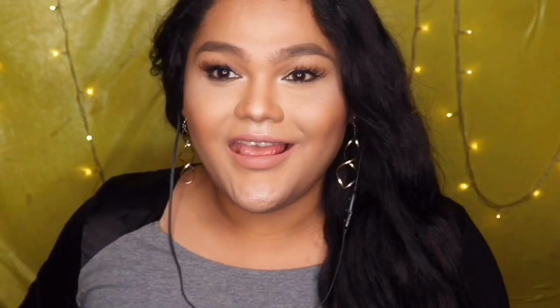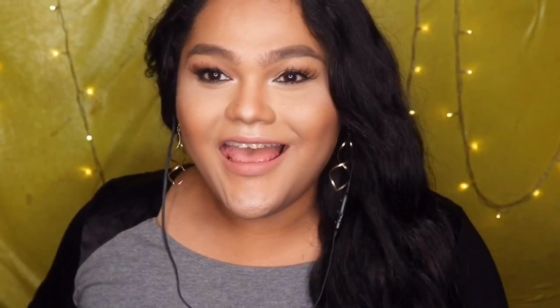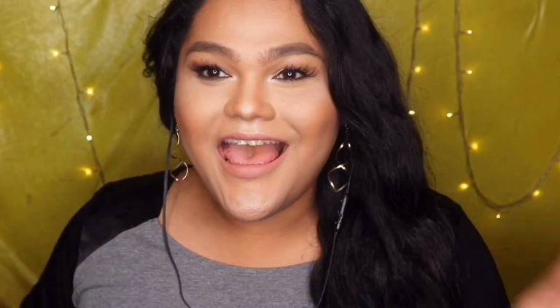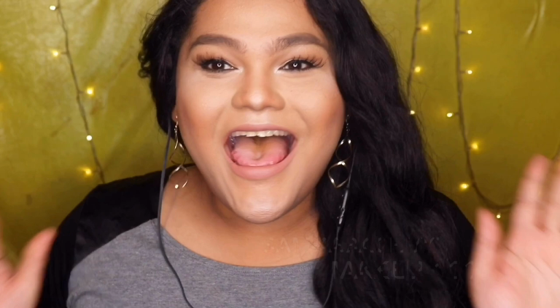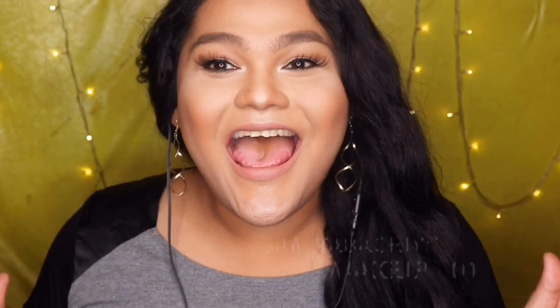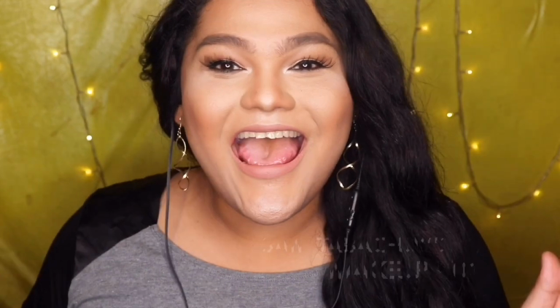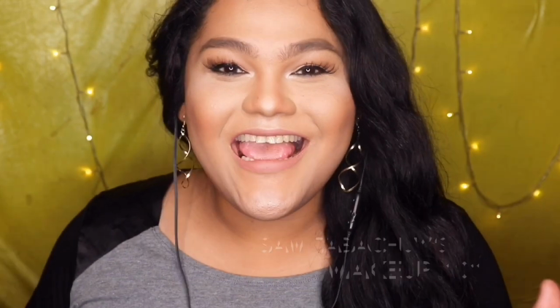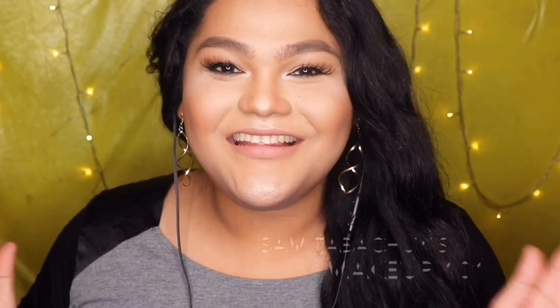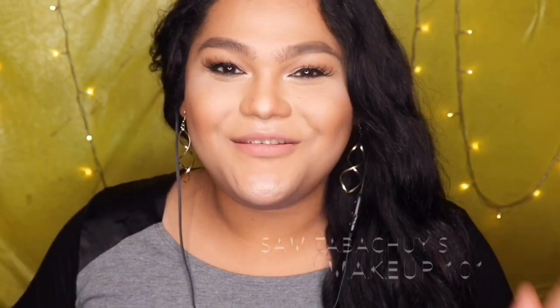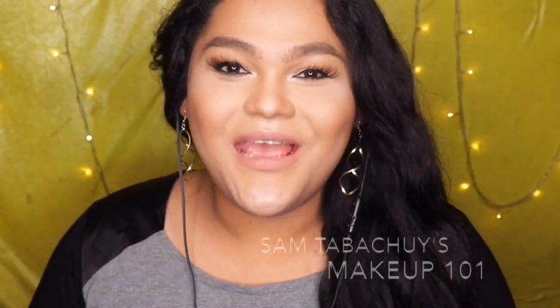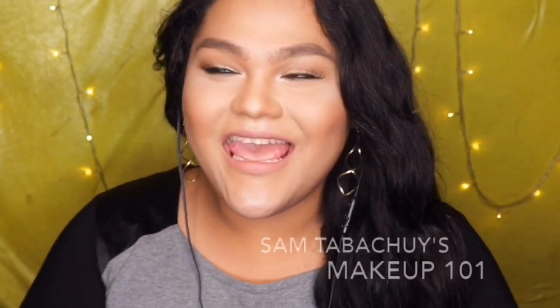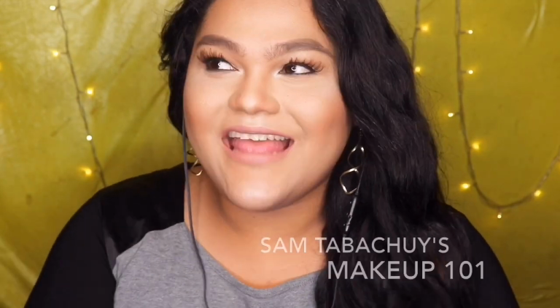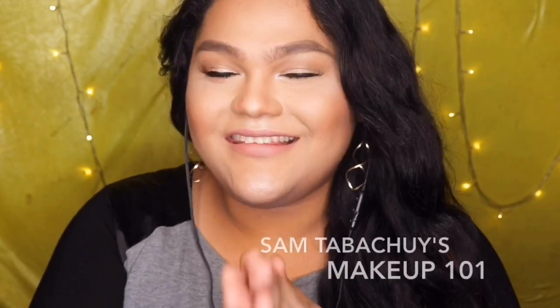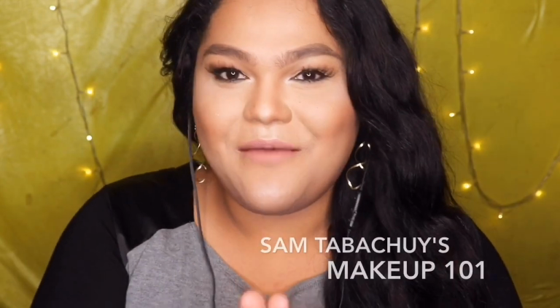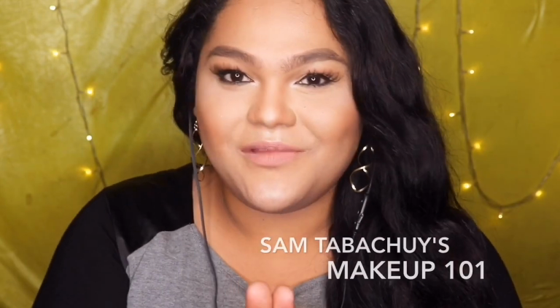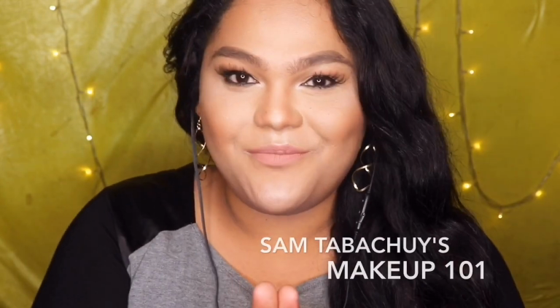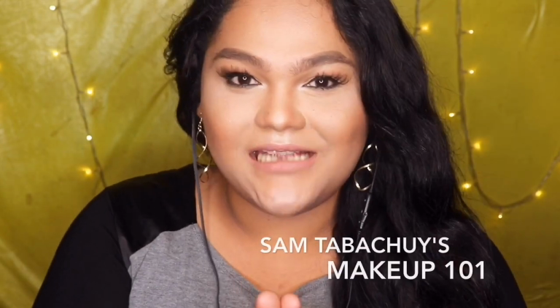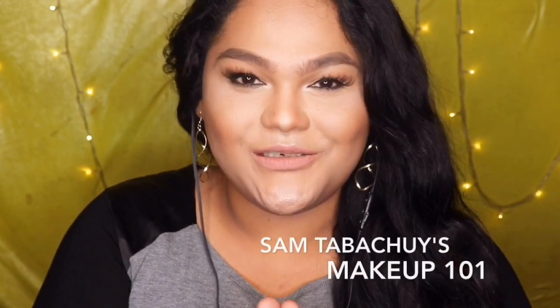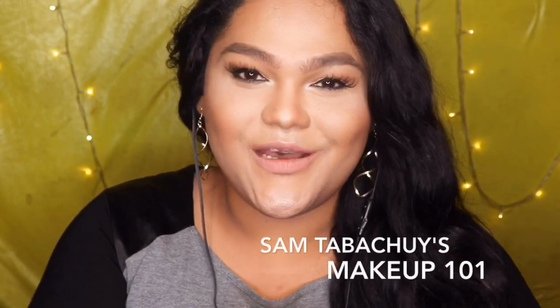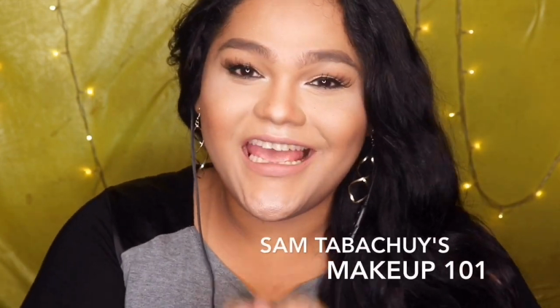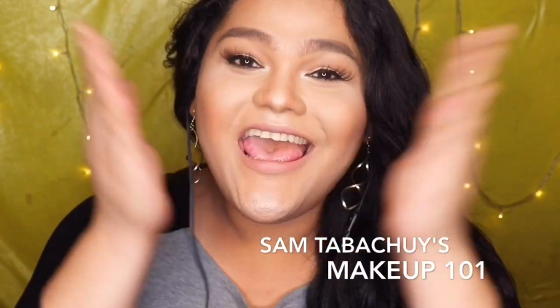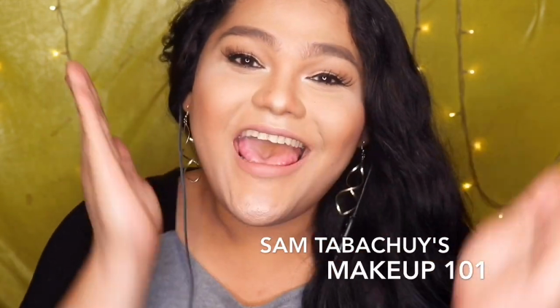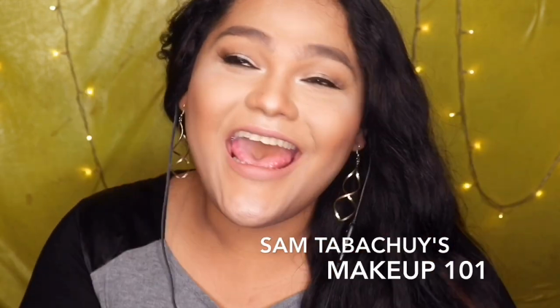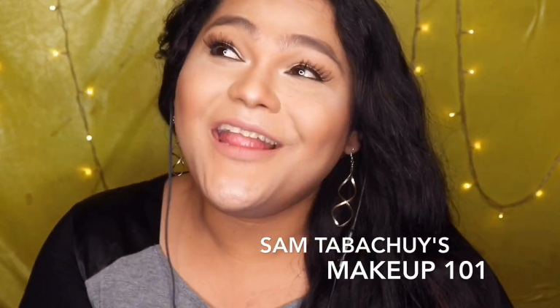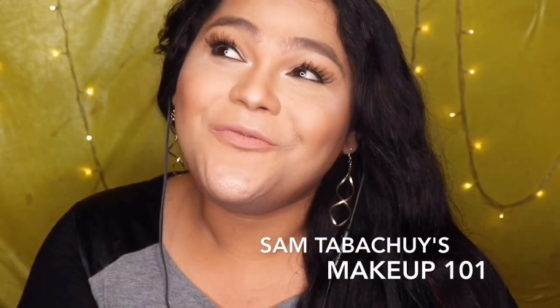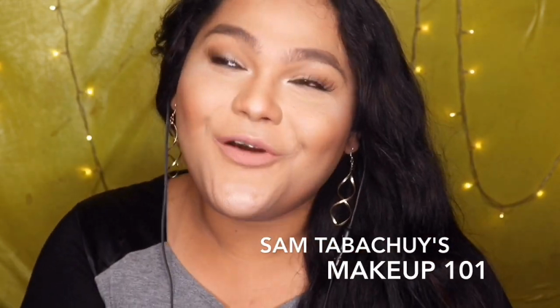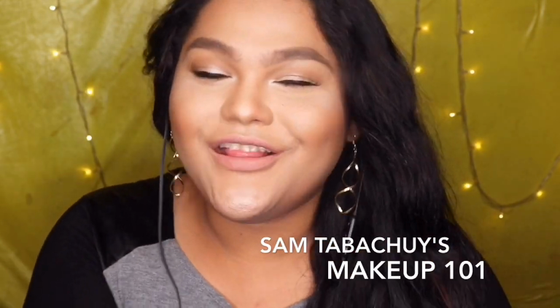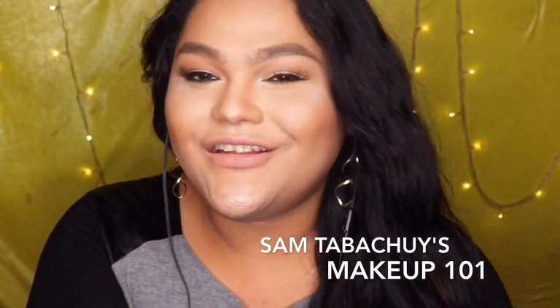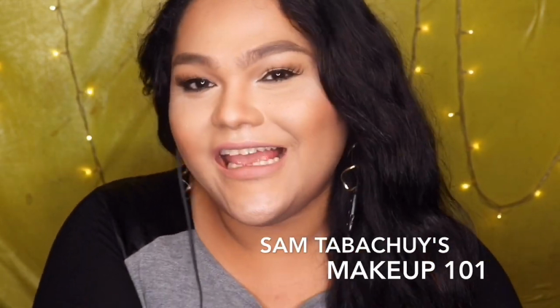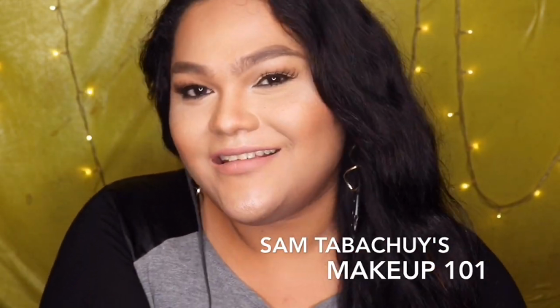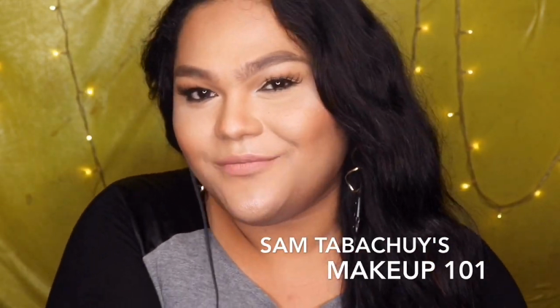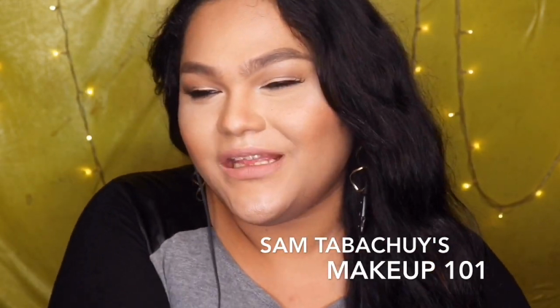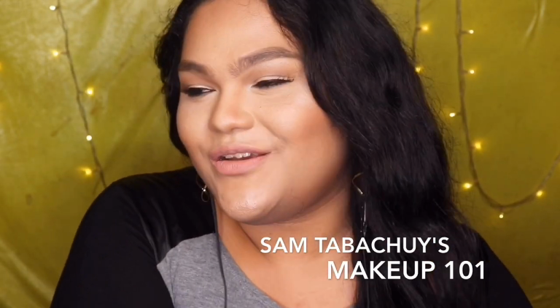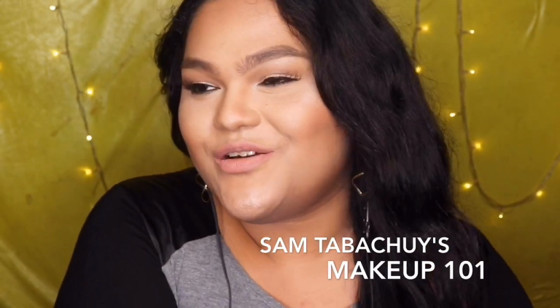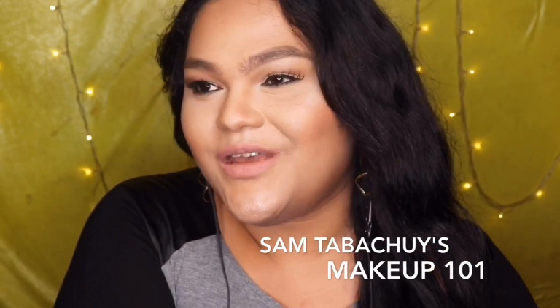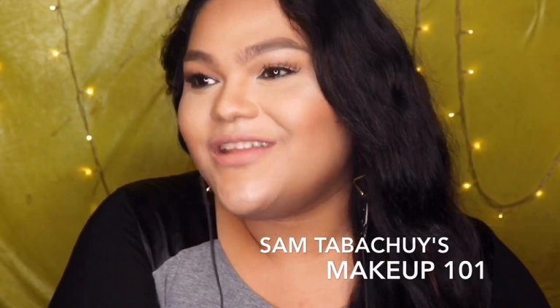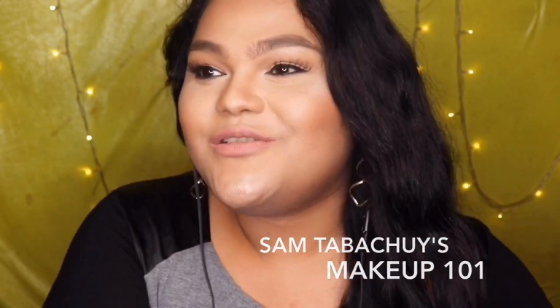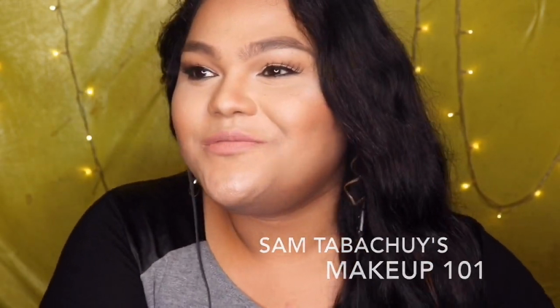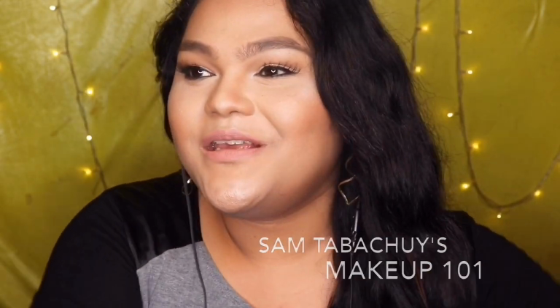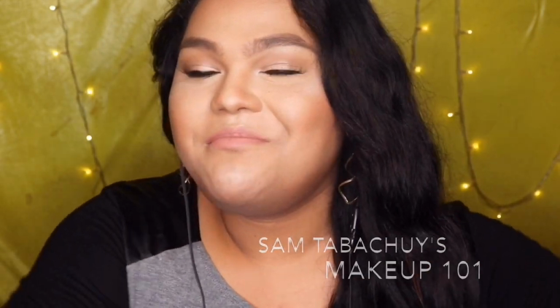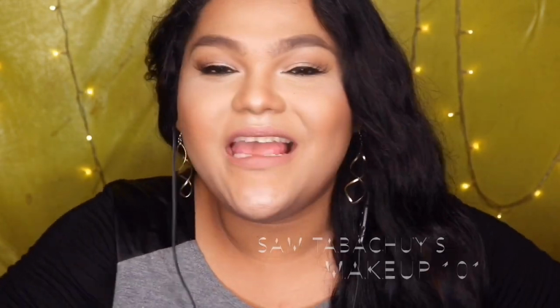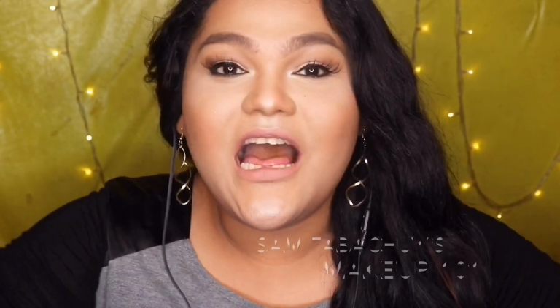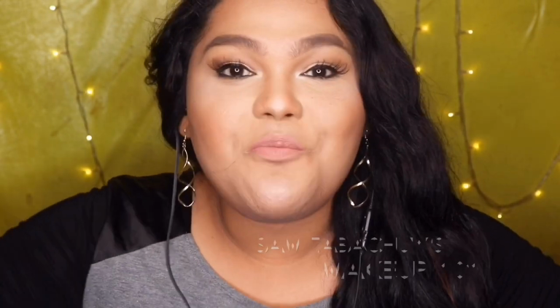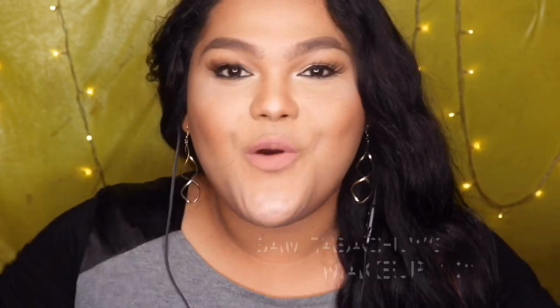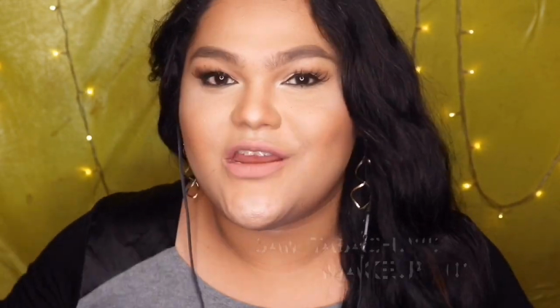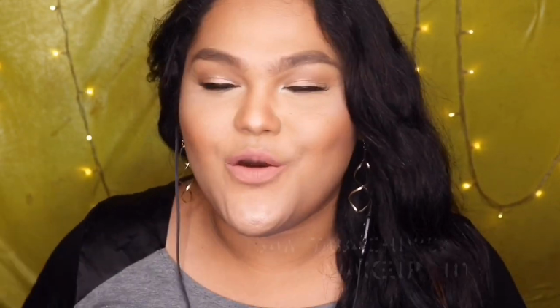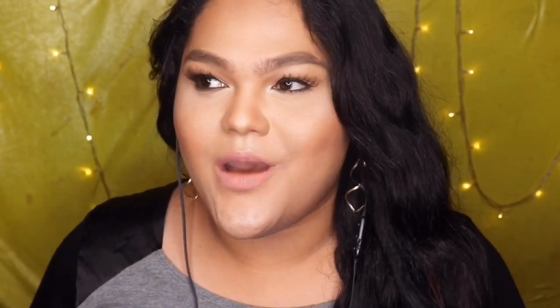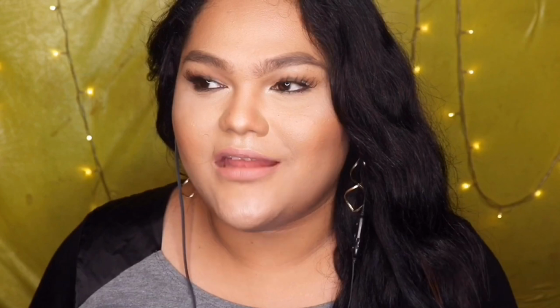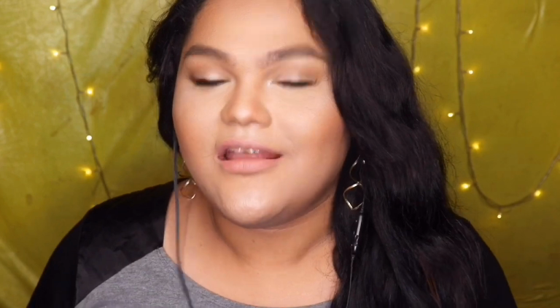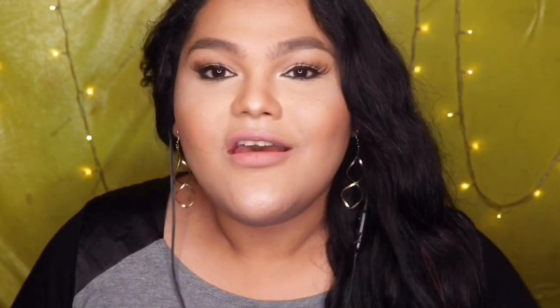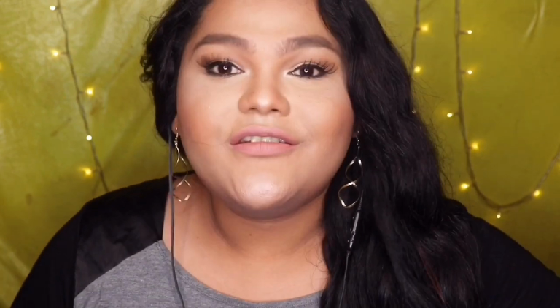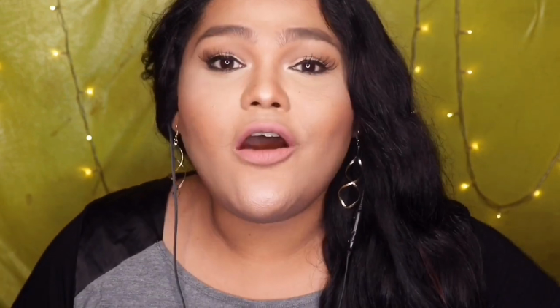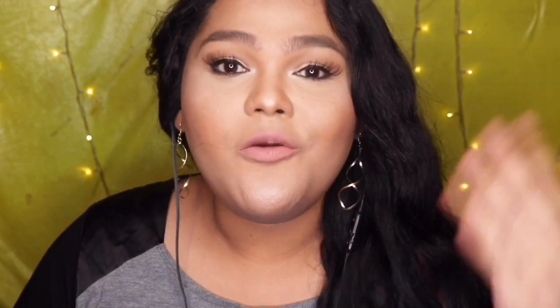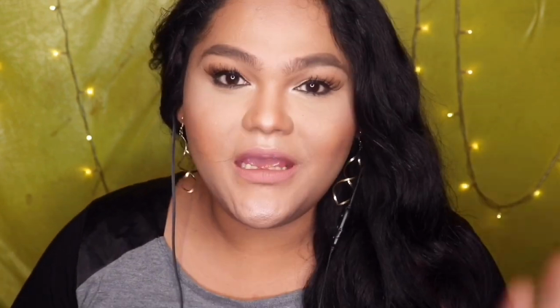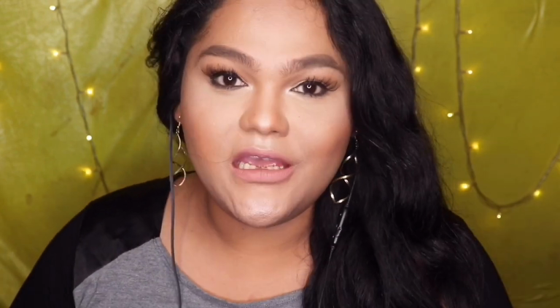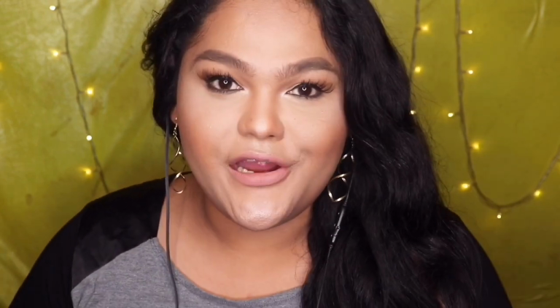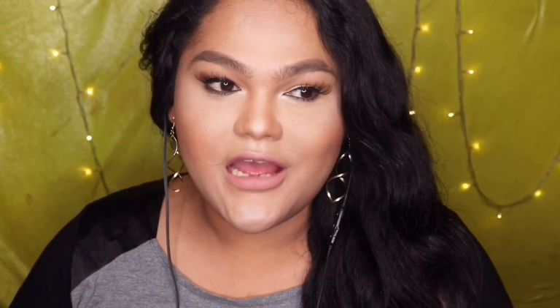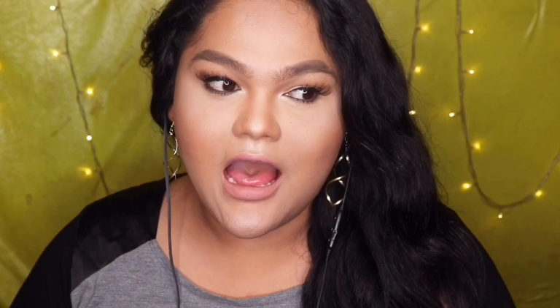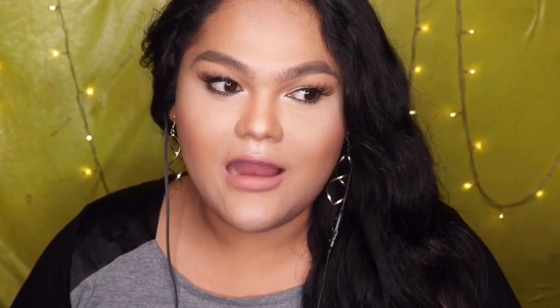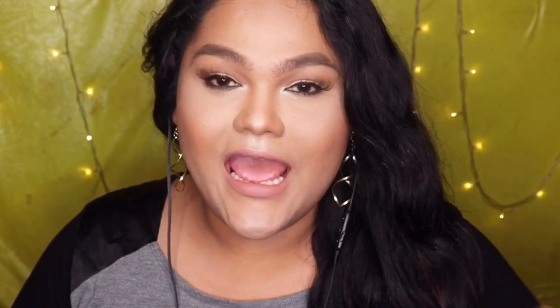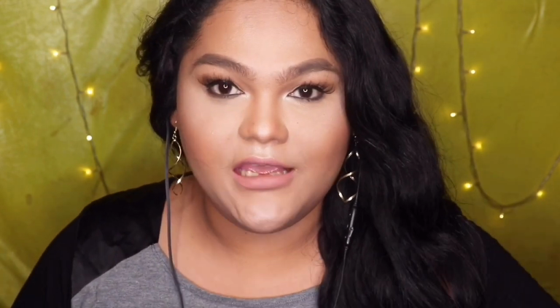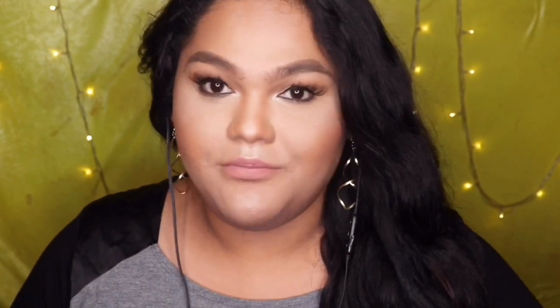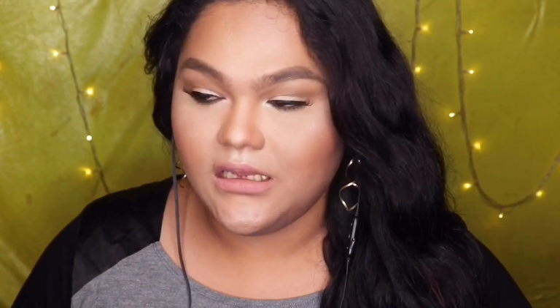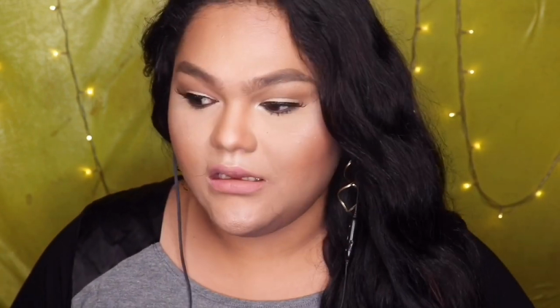Hi! It's me again, Santa Bachoy. And for today's video, it will be Makeup 101. So kung beginner ka, like me,